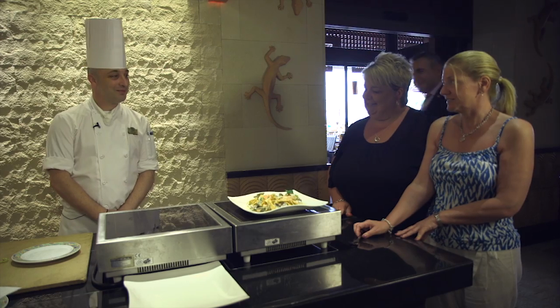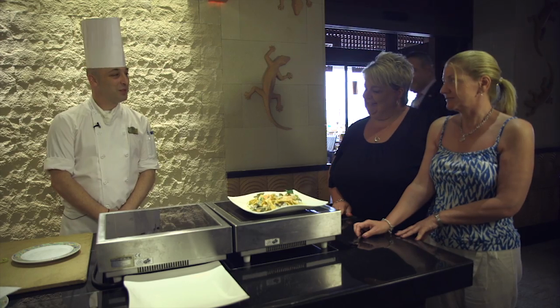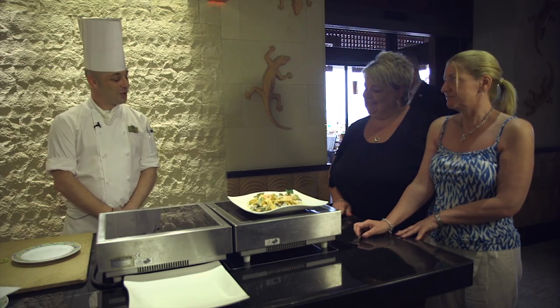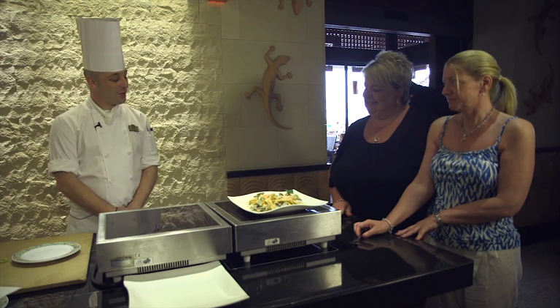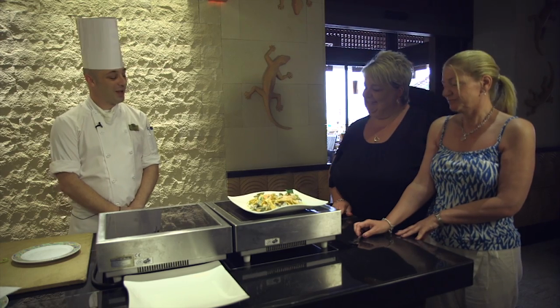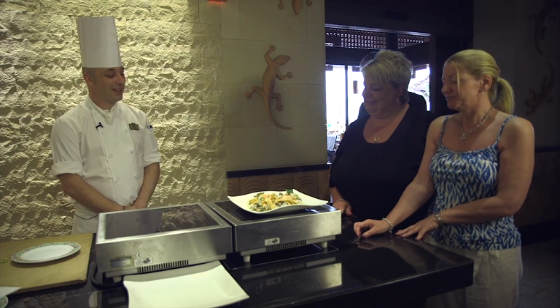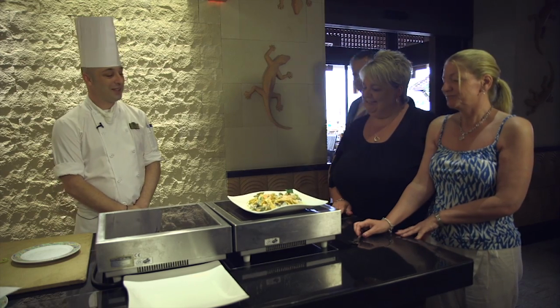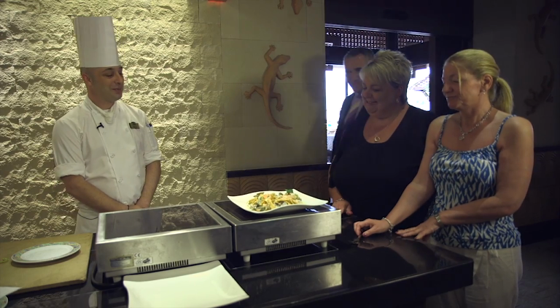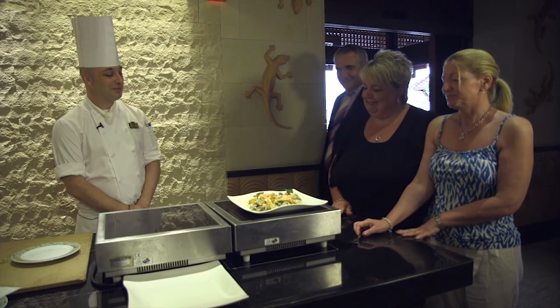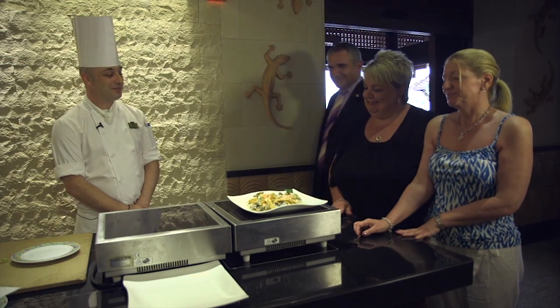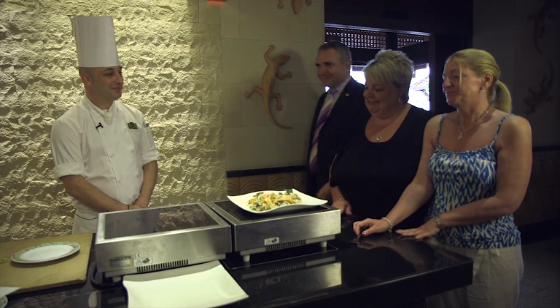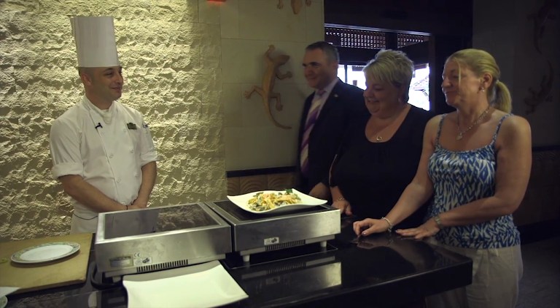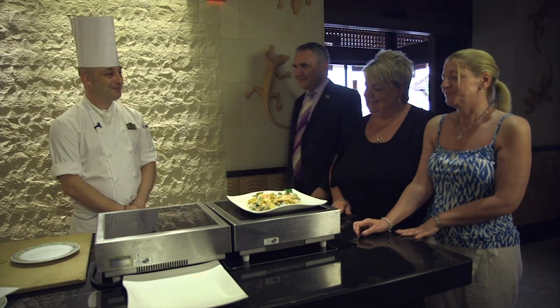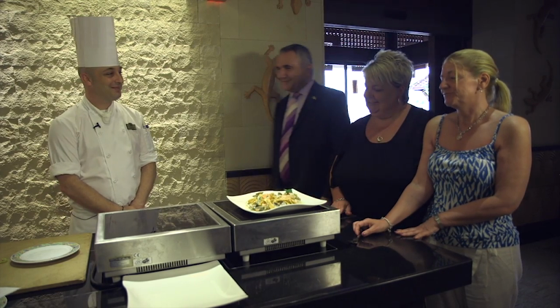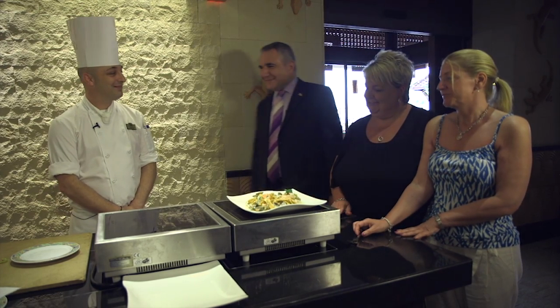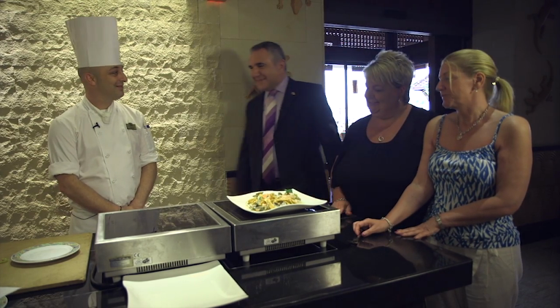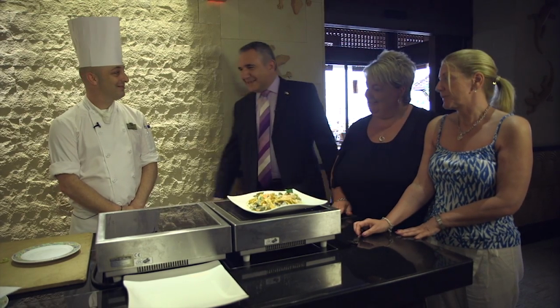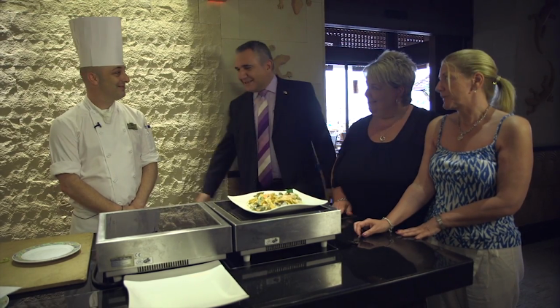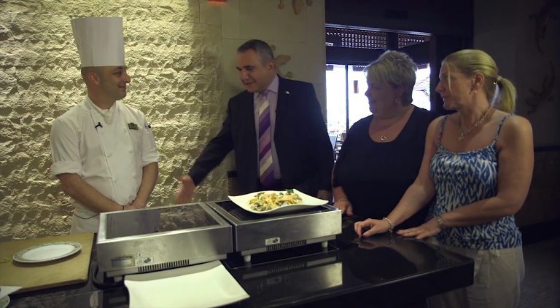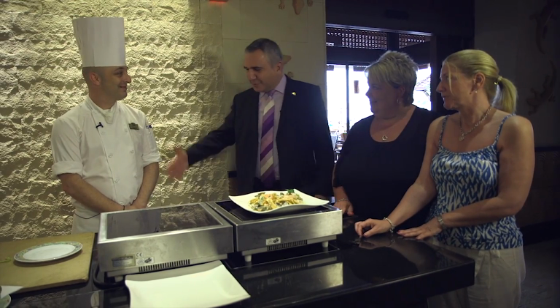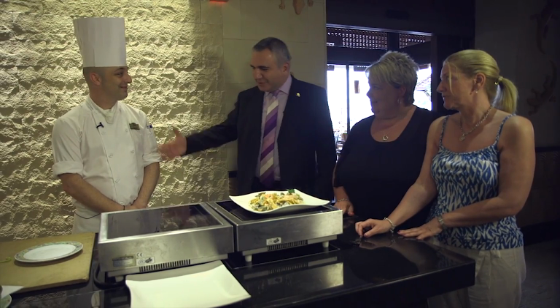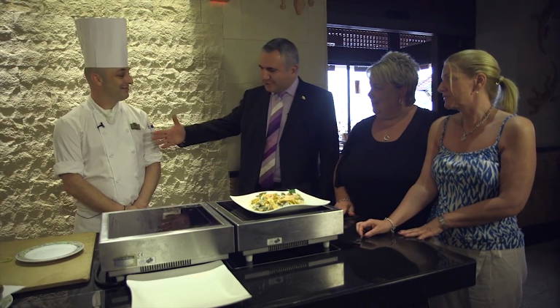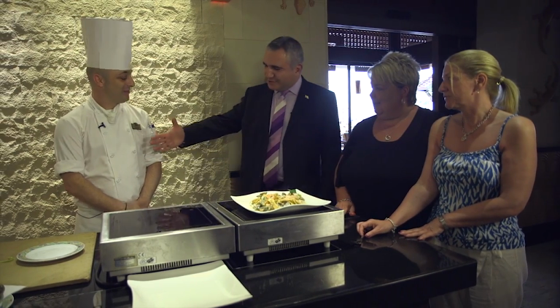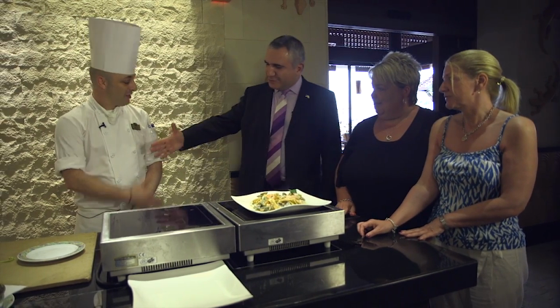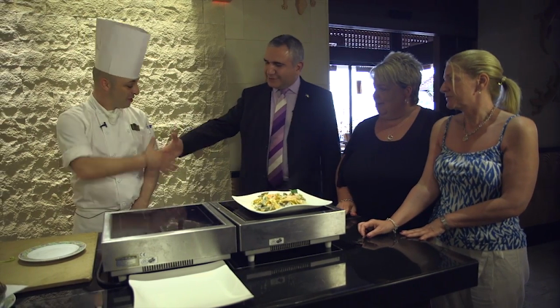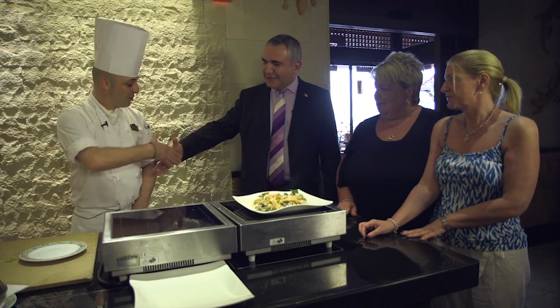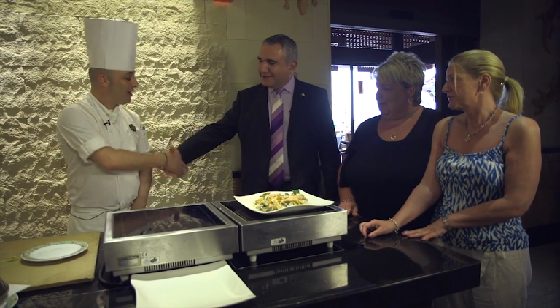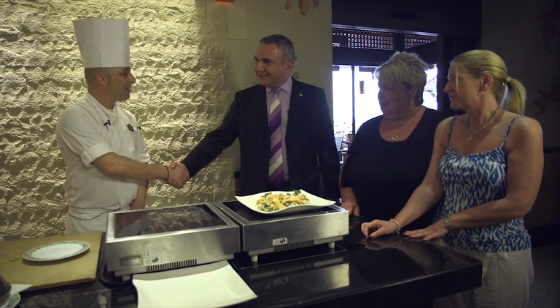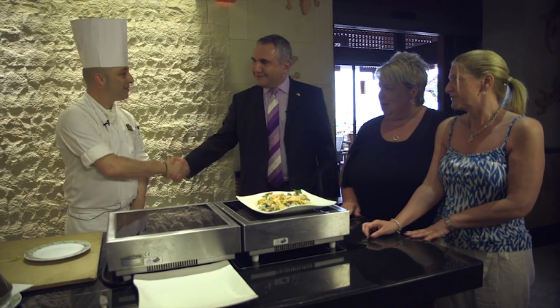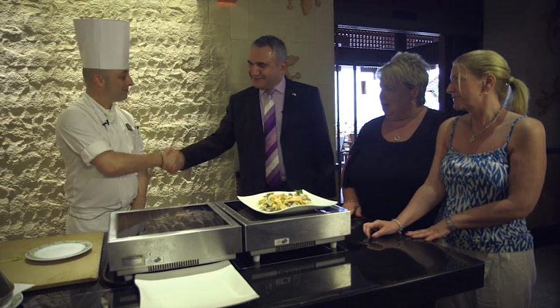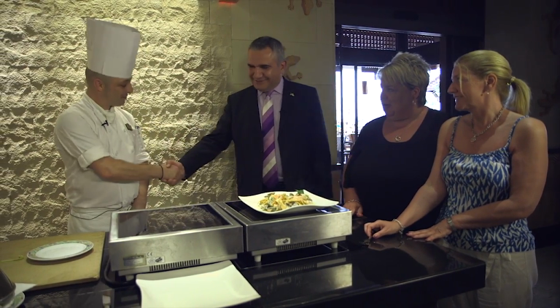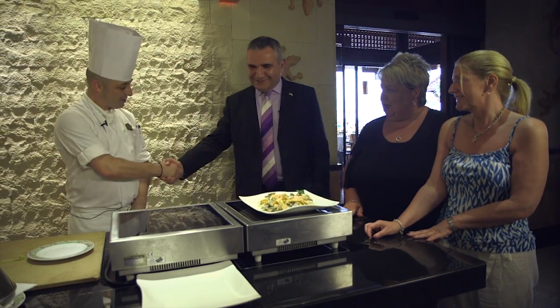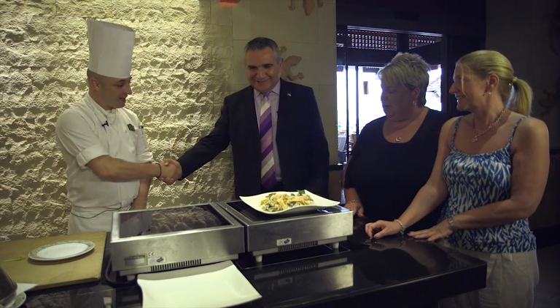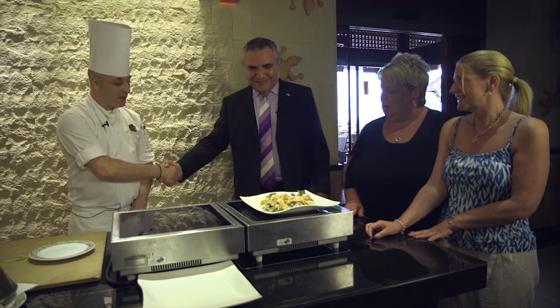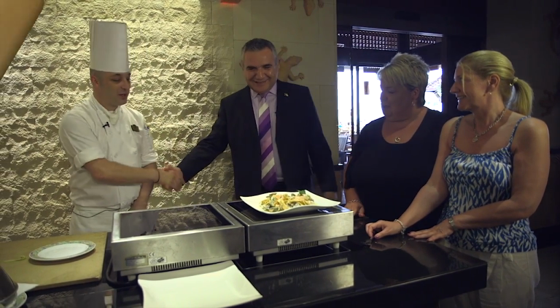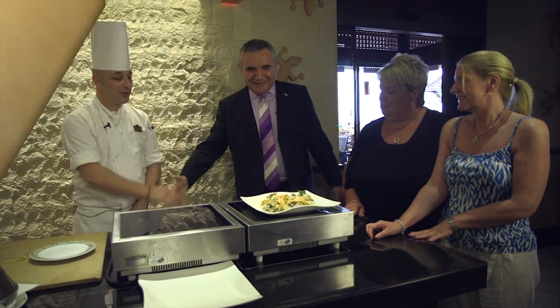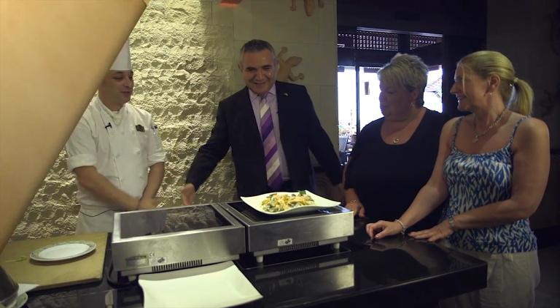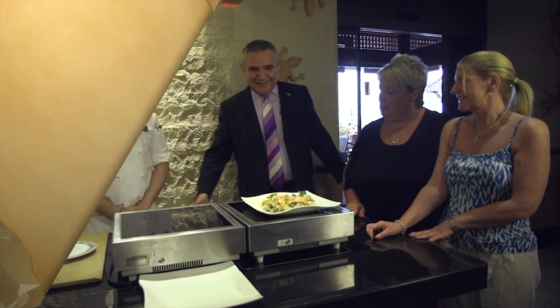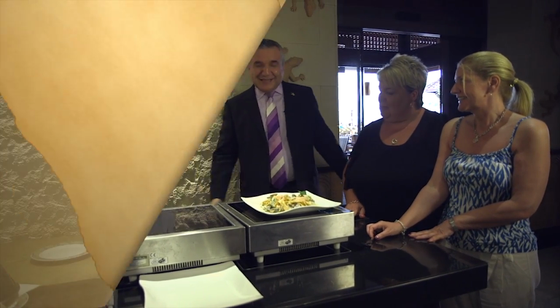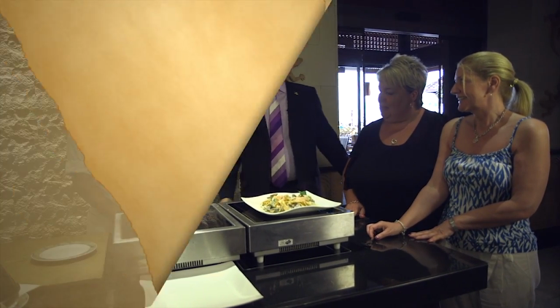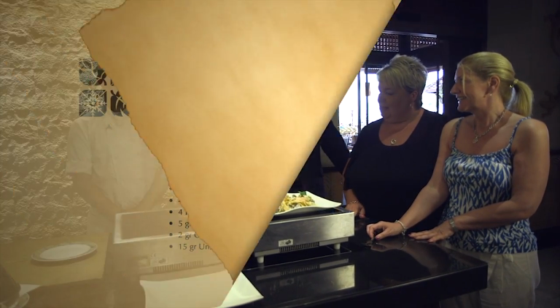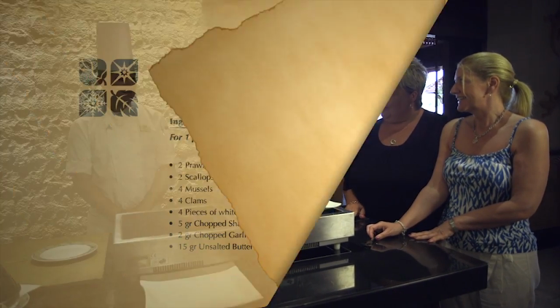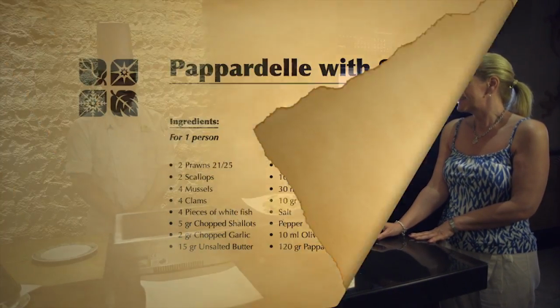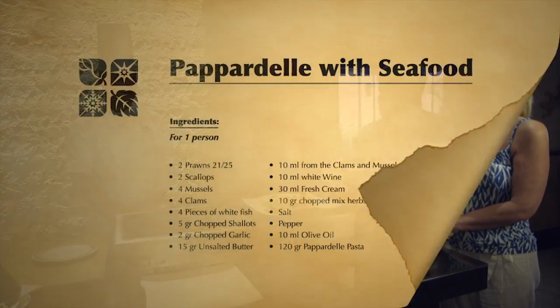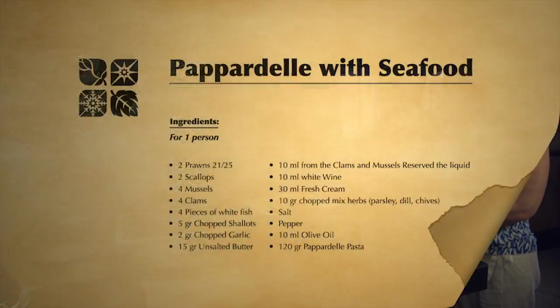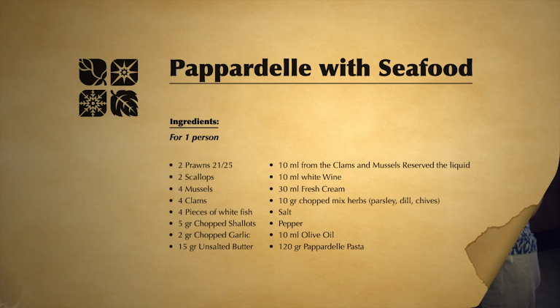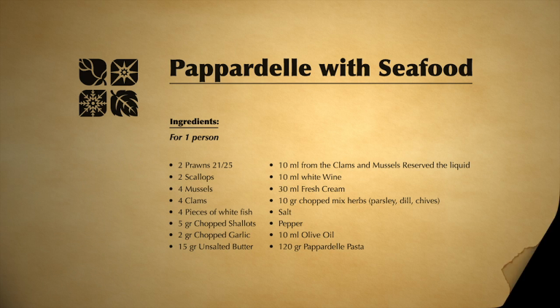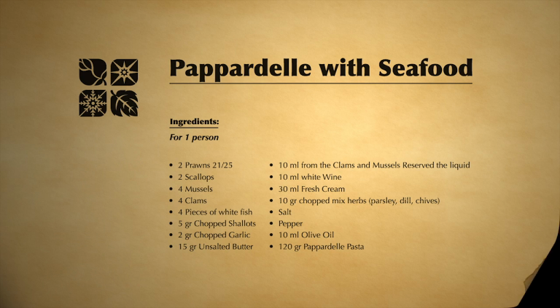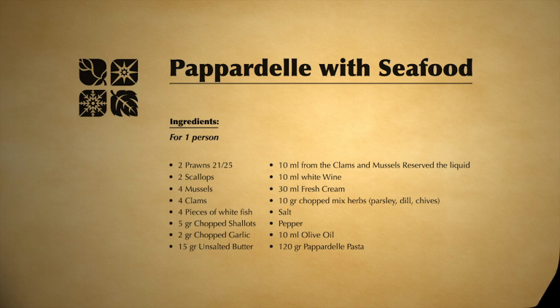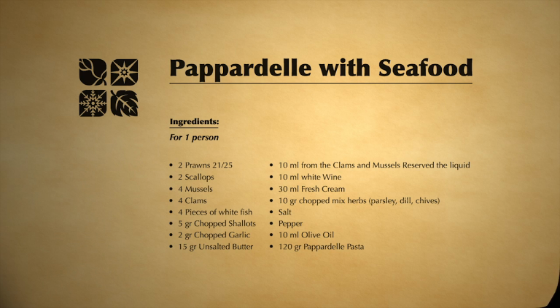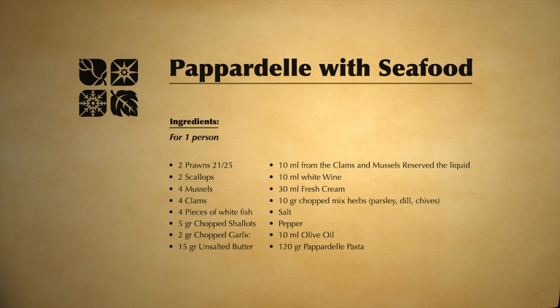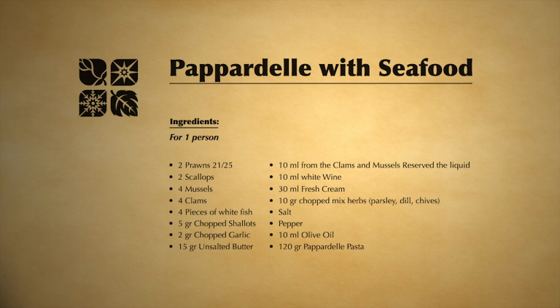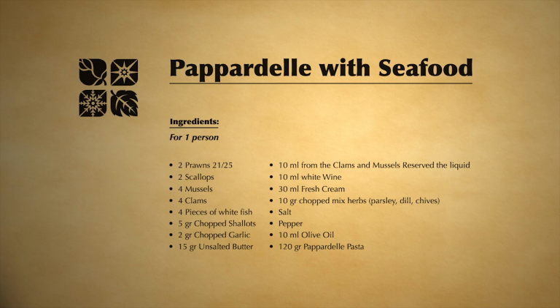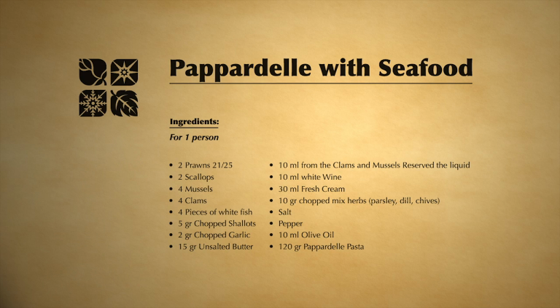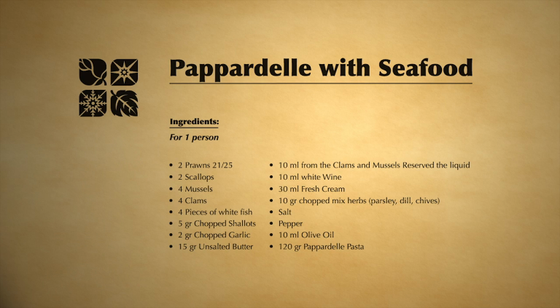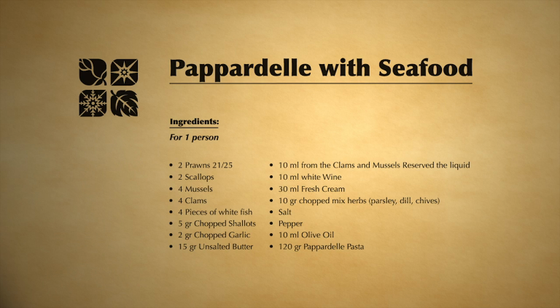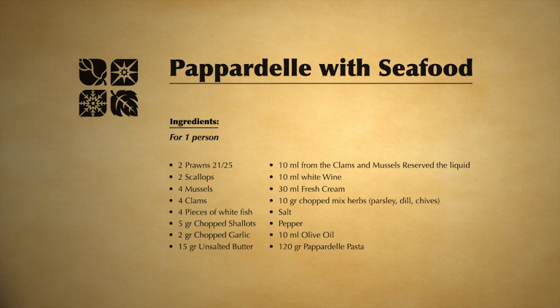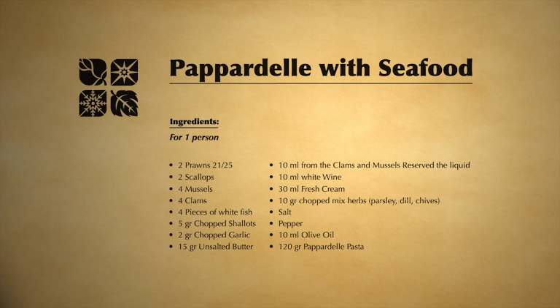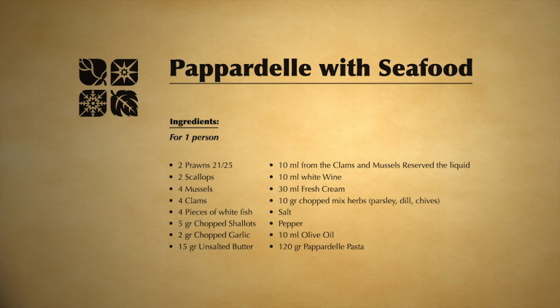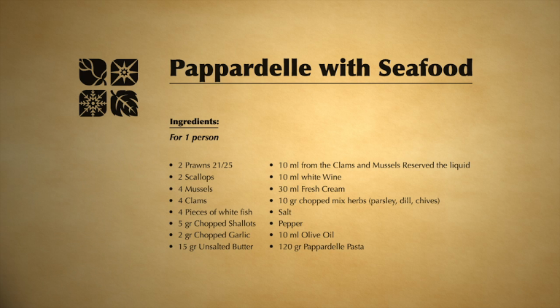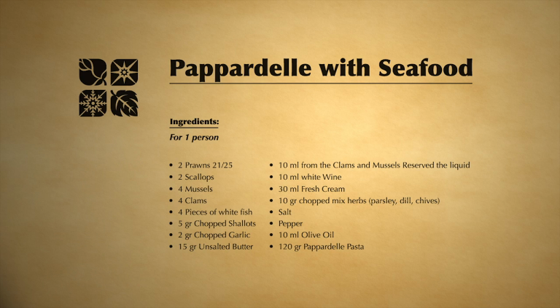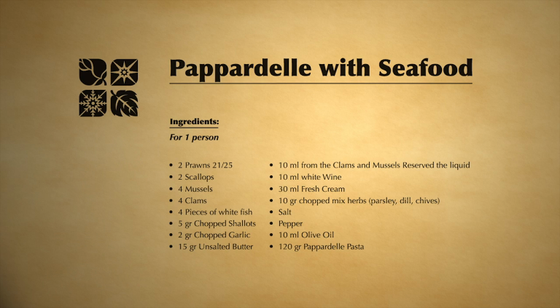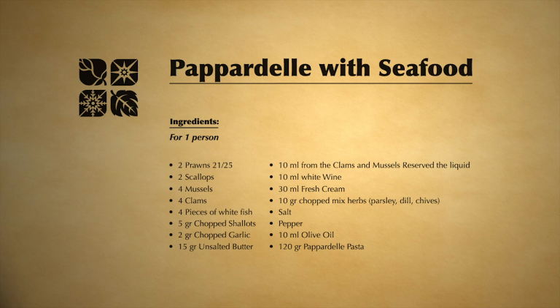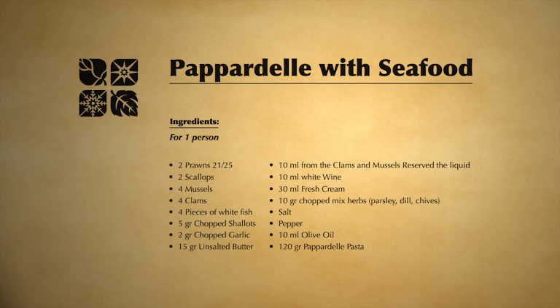You're welcome. Thank you, Petrus. Well done. So here are the ingredients for a pappardelle with seafood.